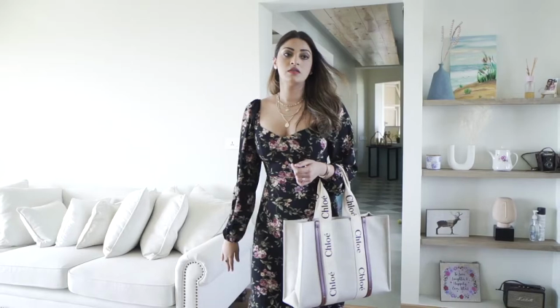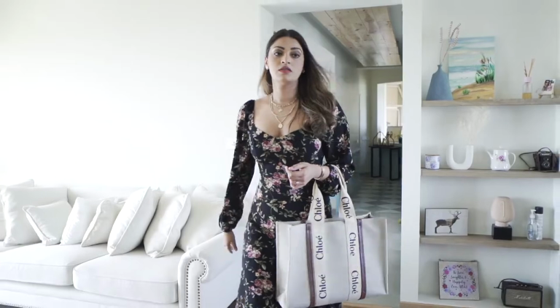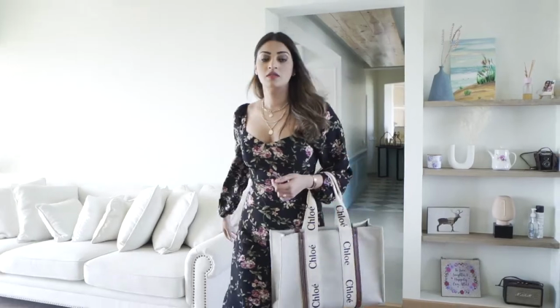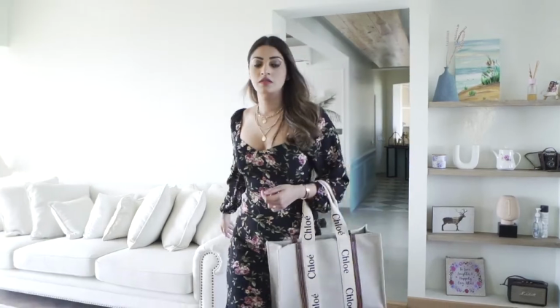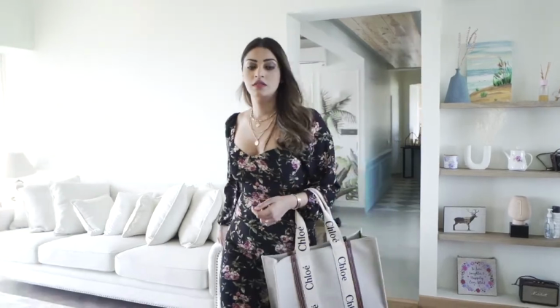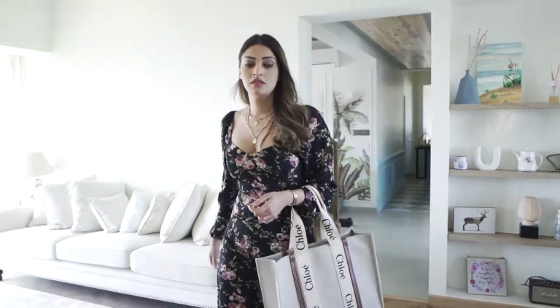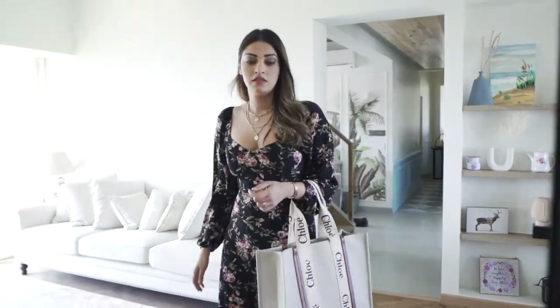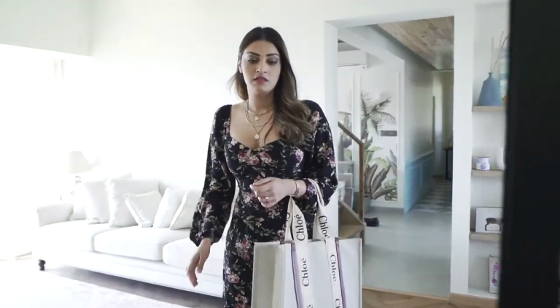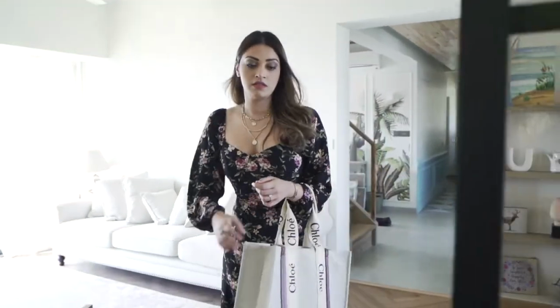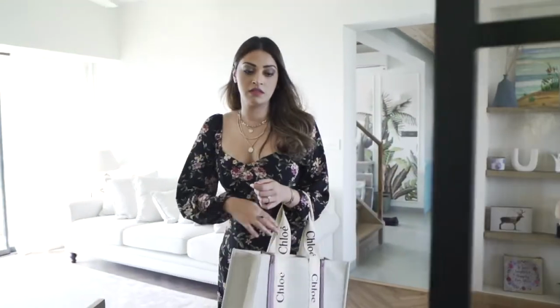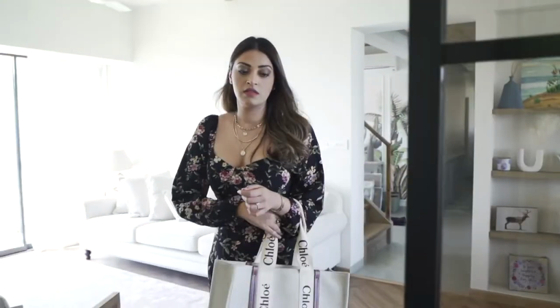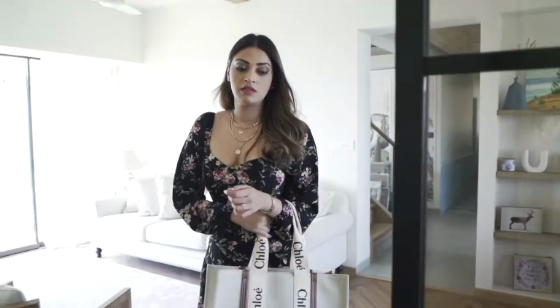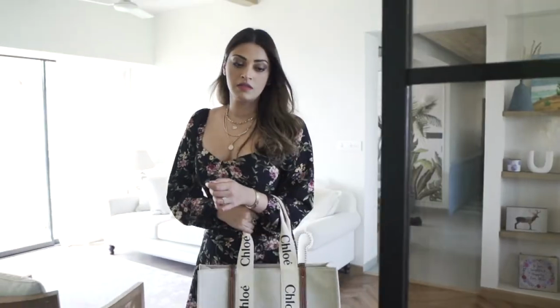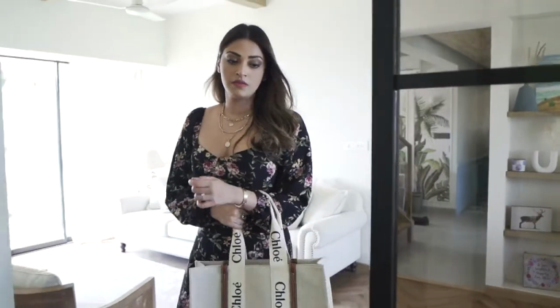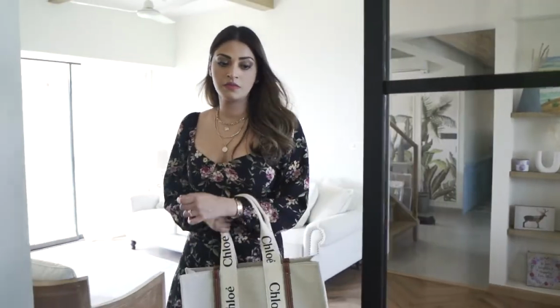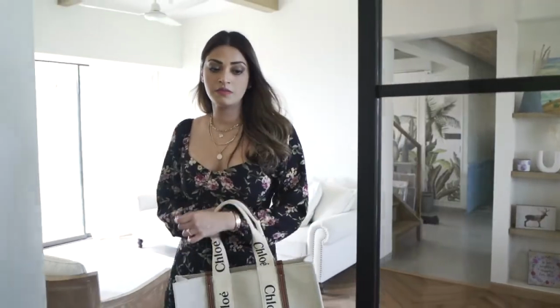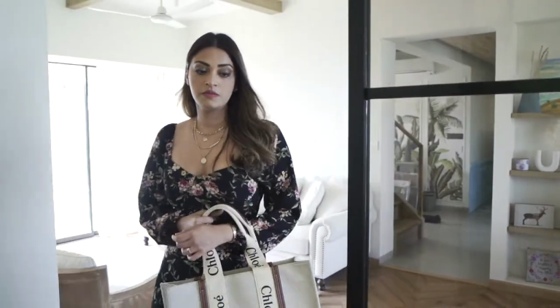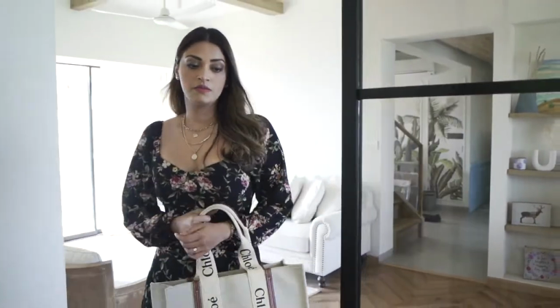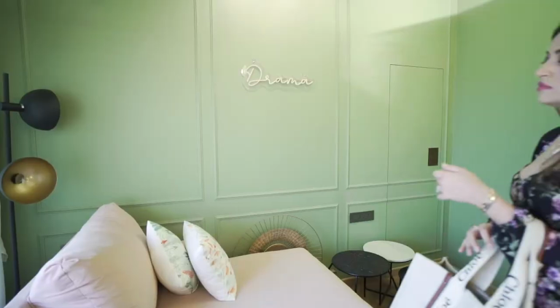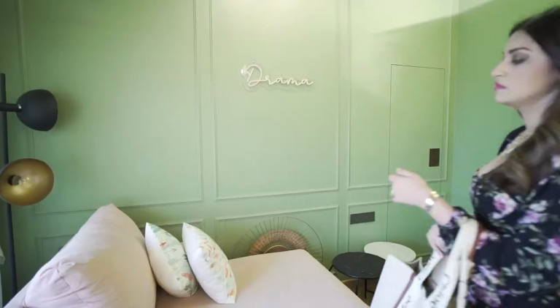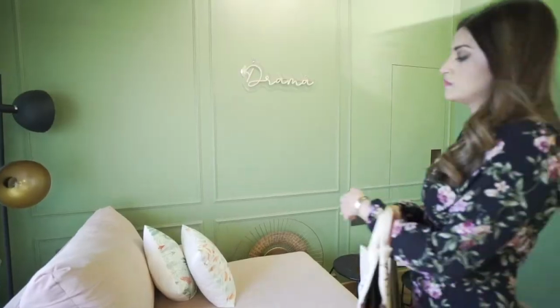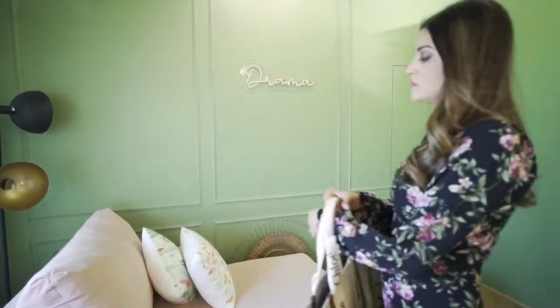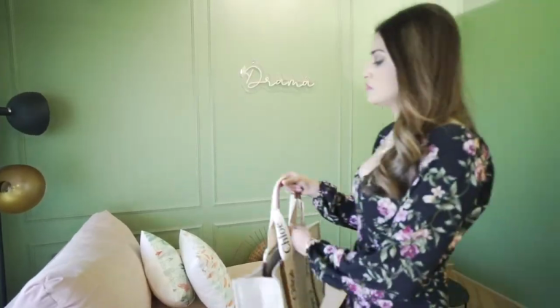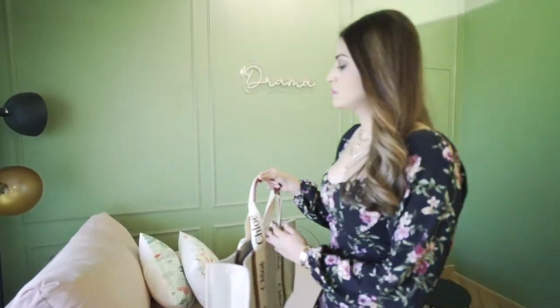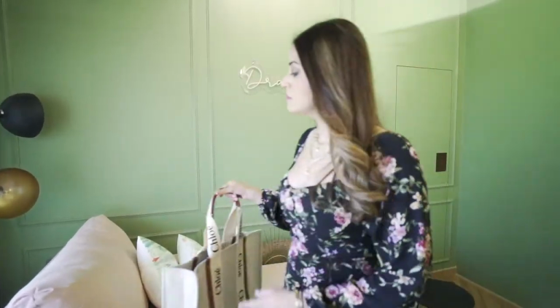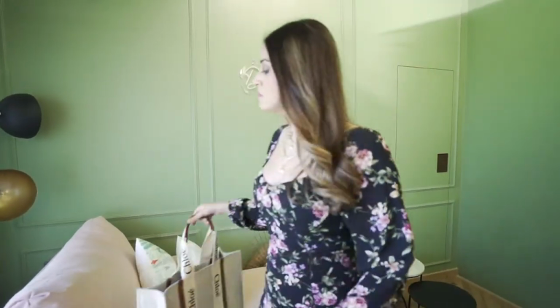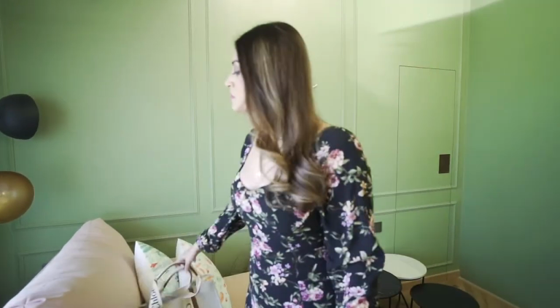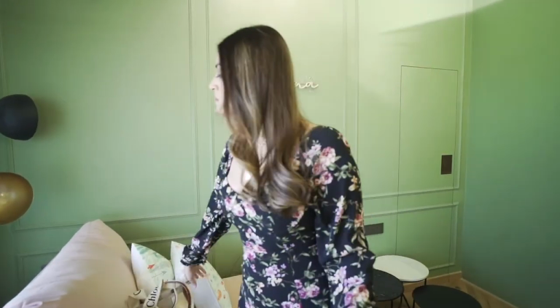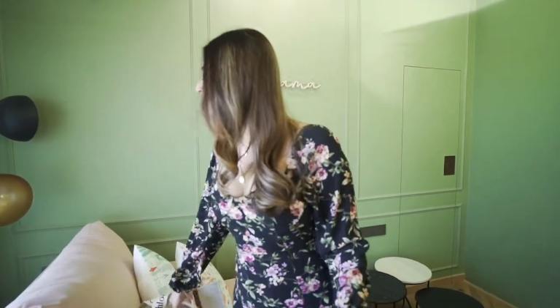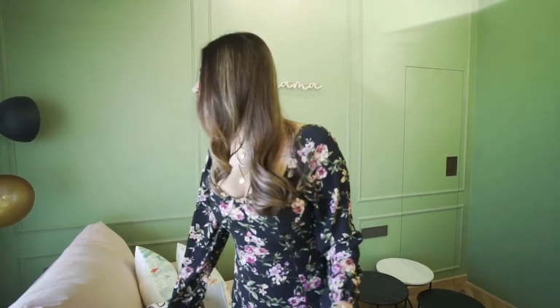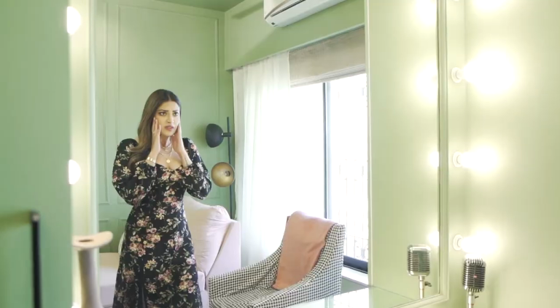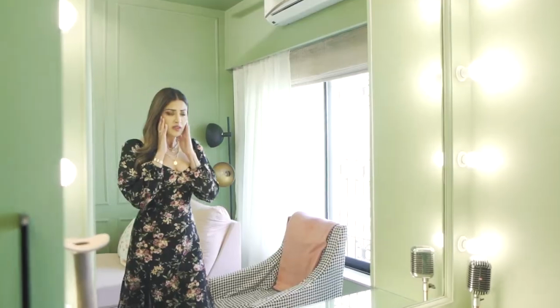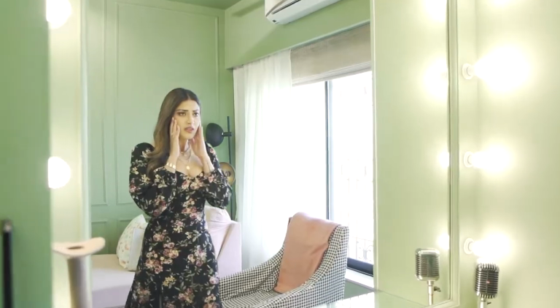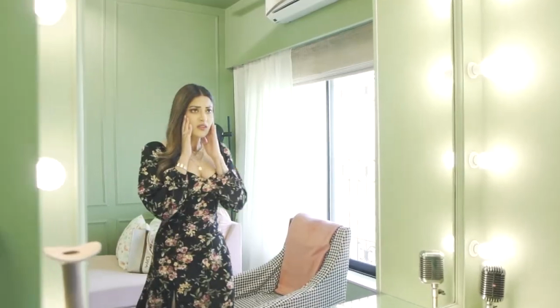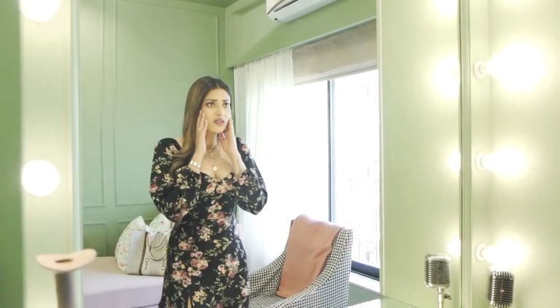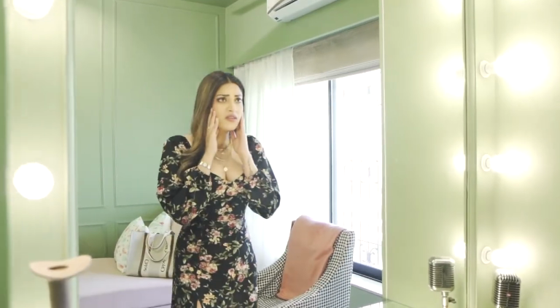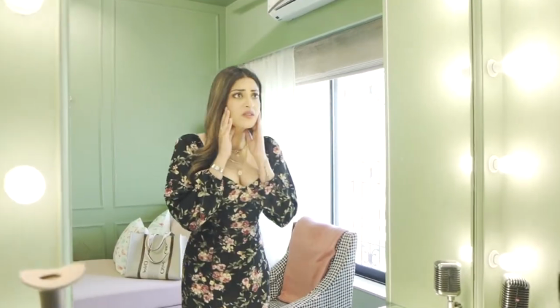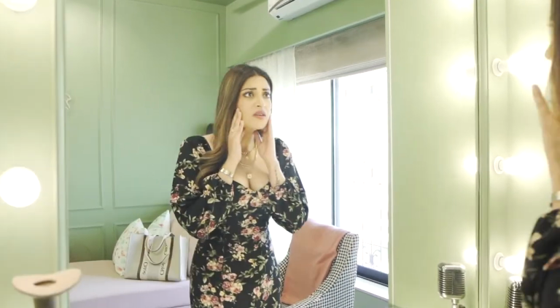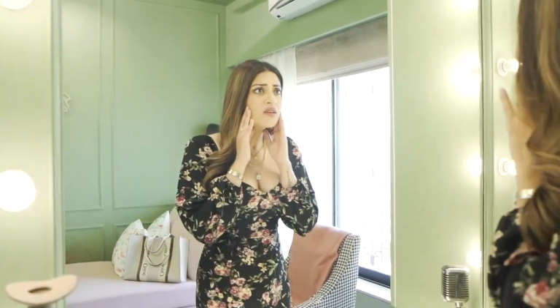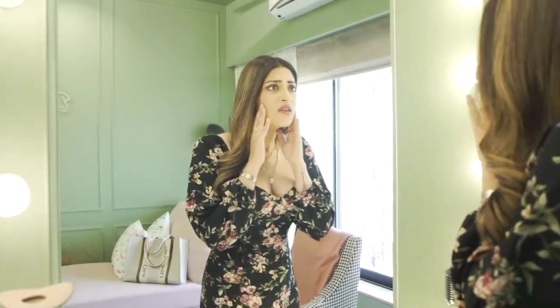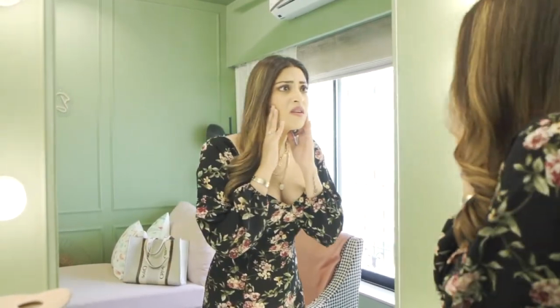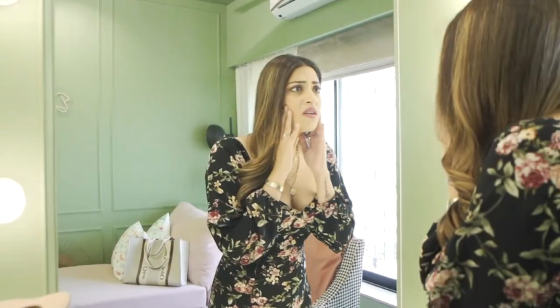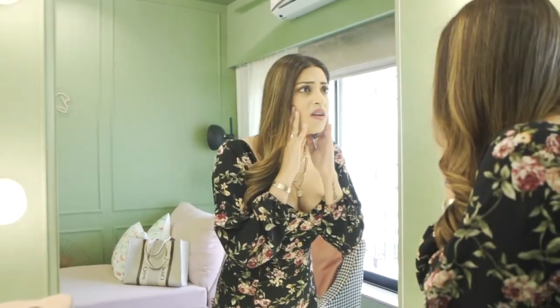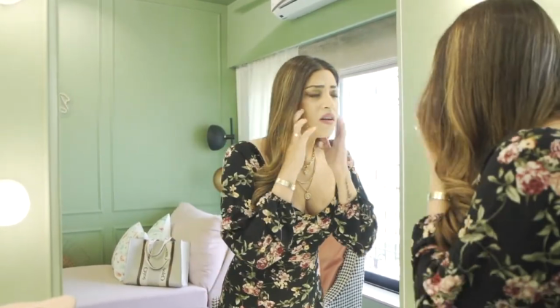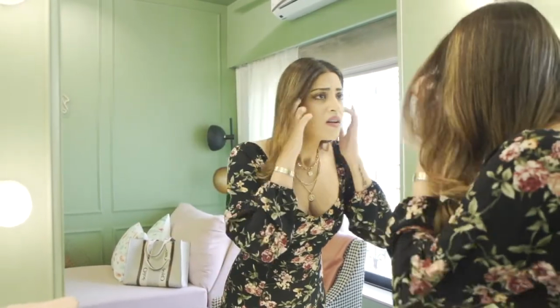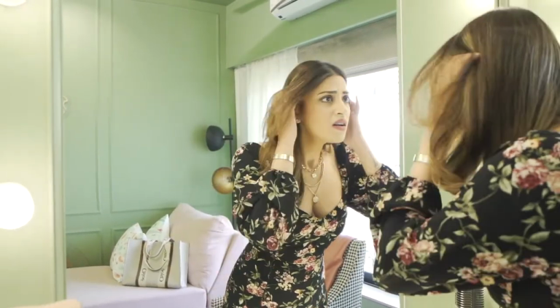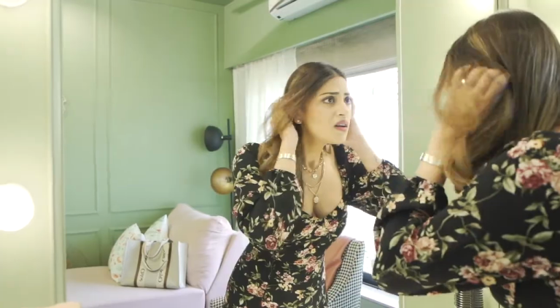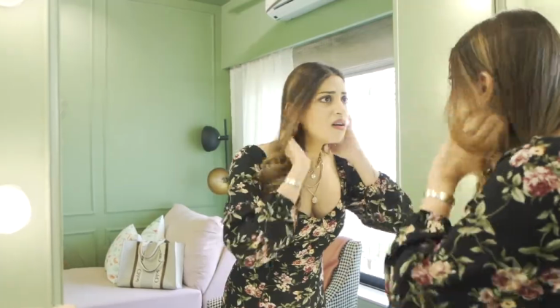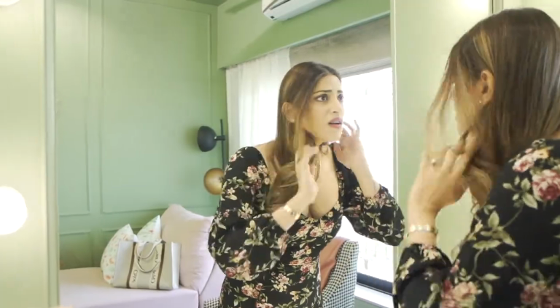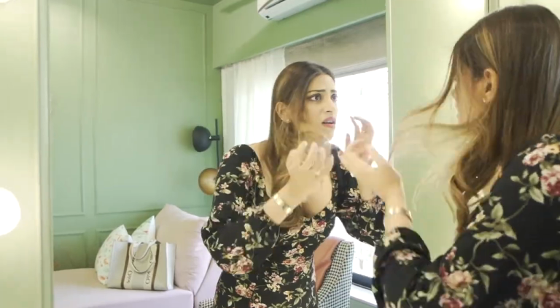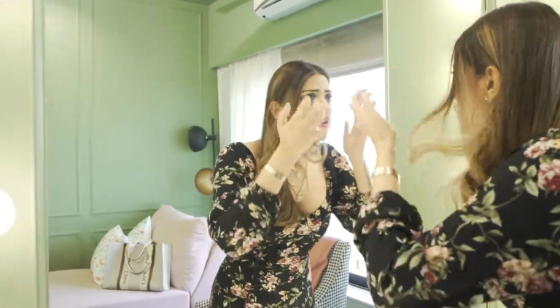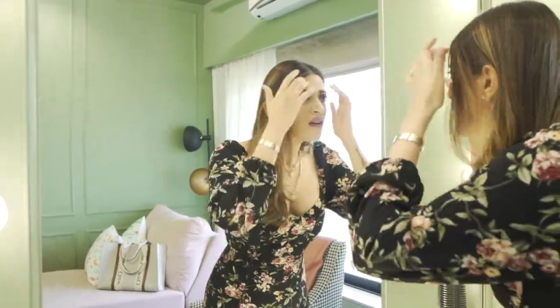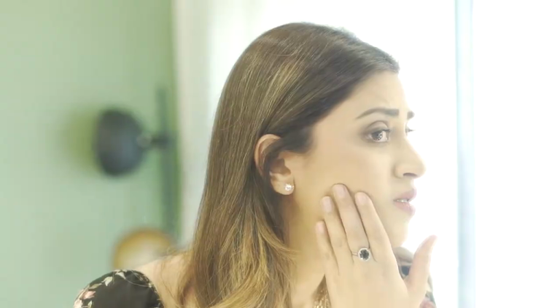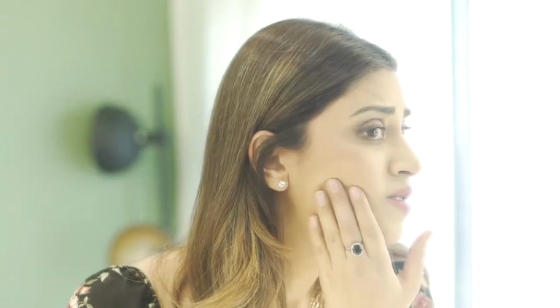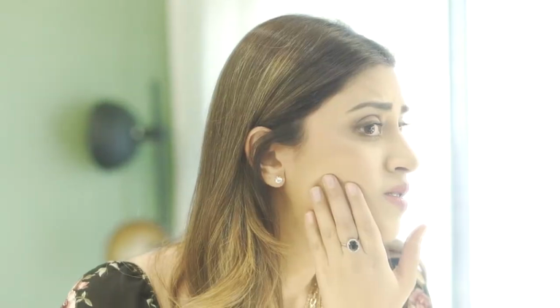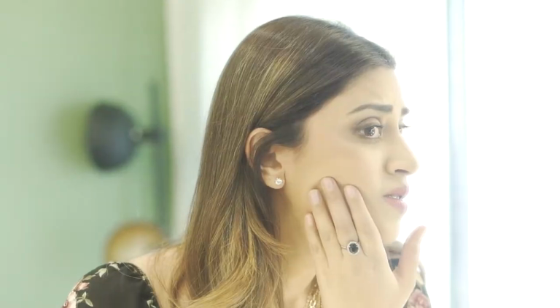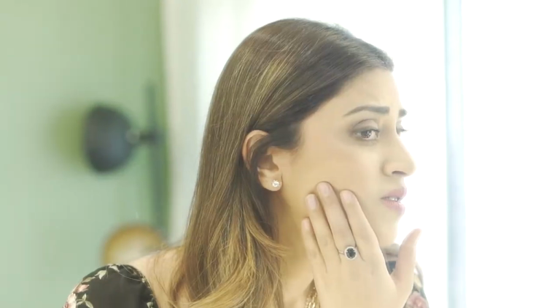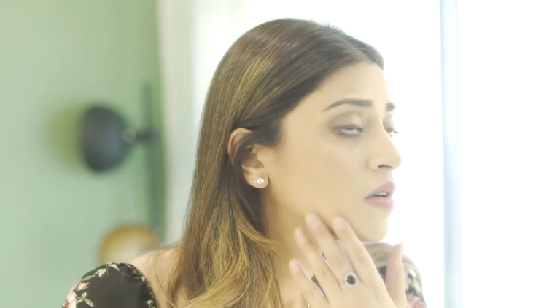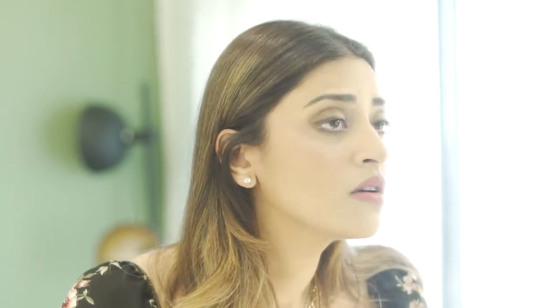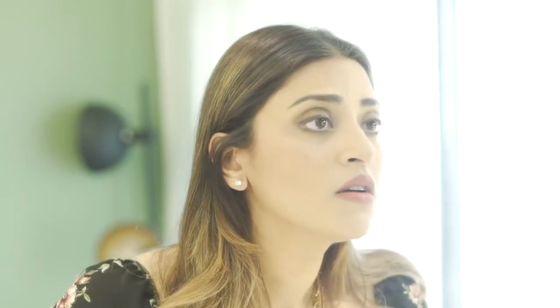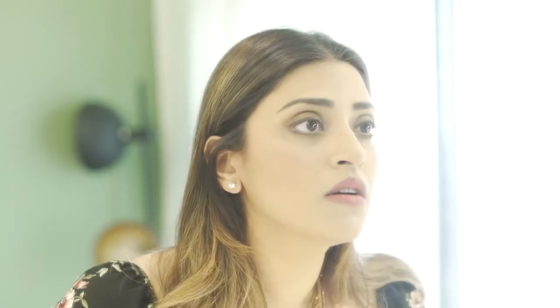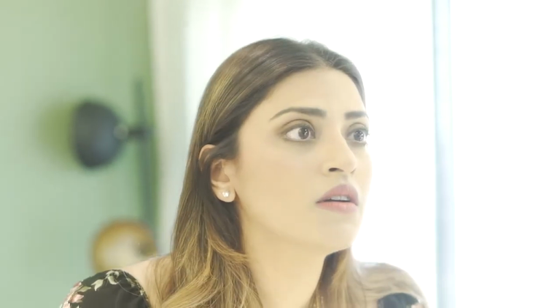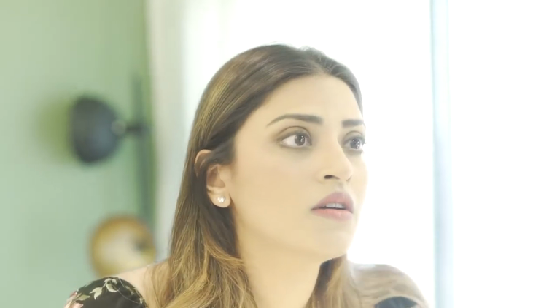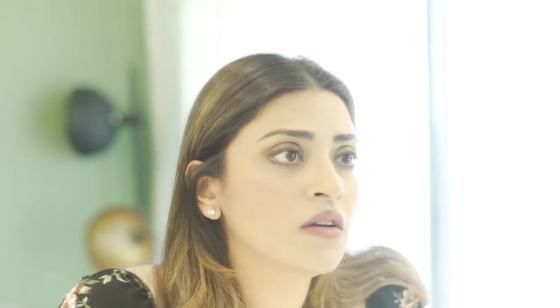Being under the spotlight always with makeup and hectic shoot days, my skin has become really dull and patchy. I hardly get time for myself.